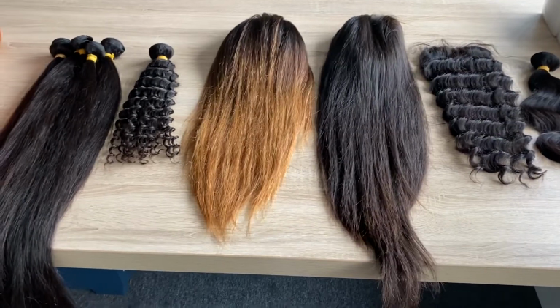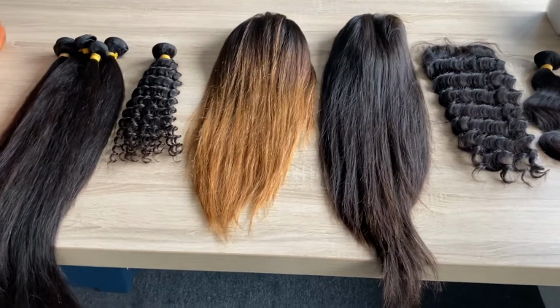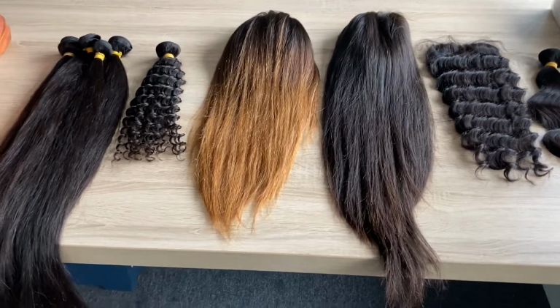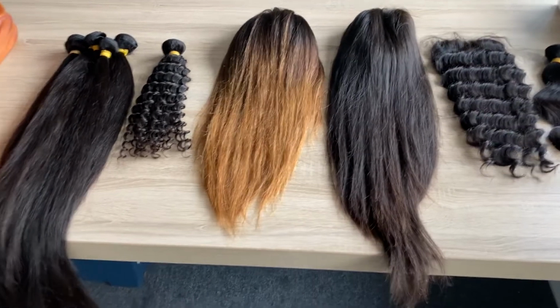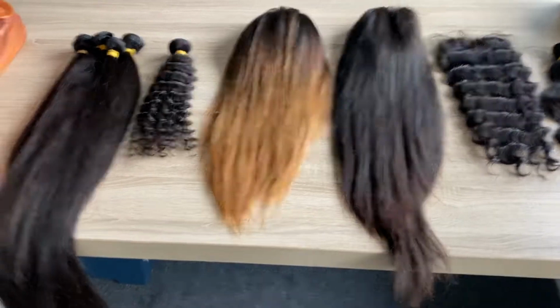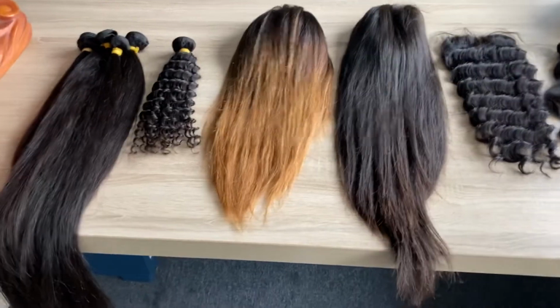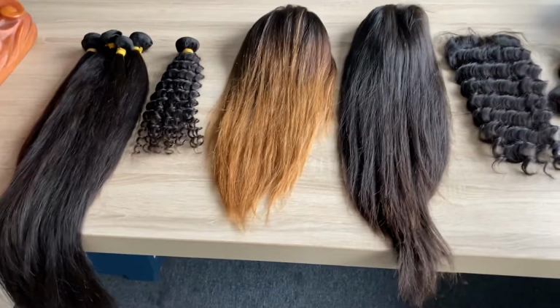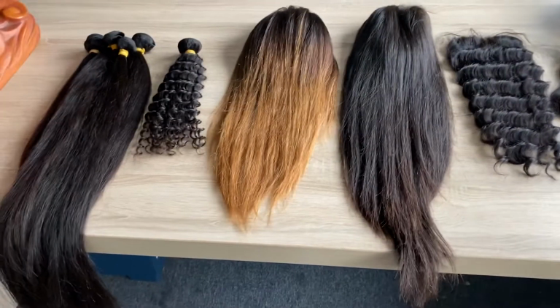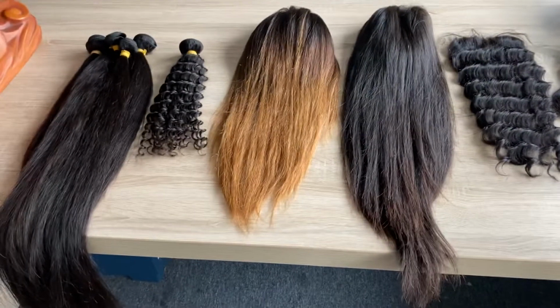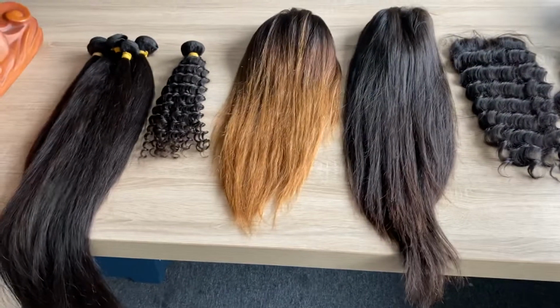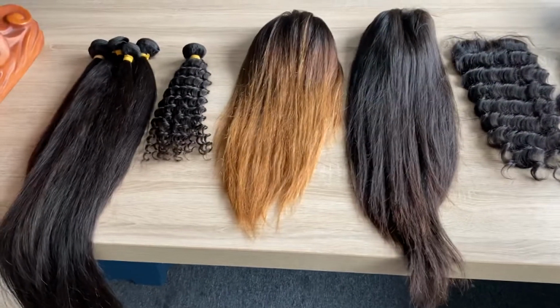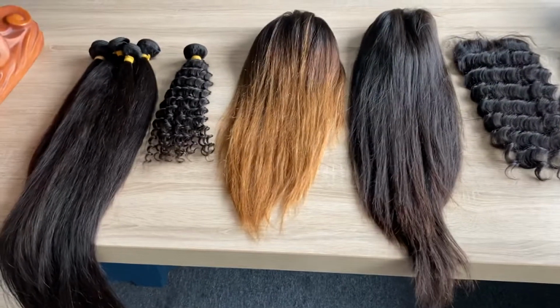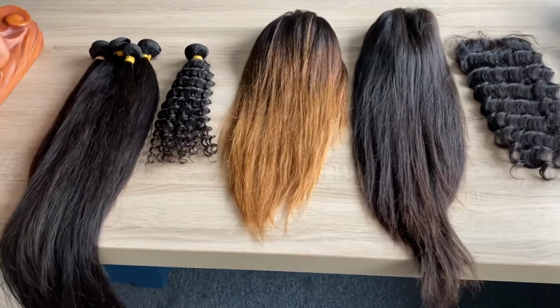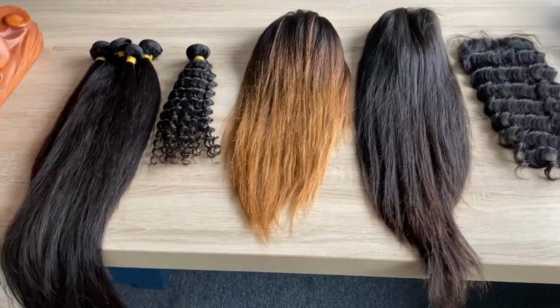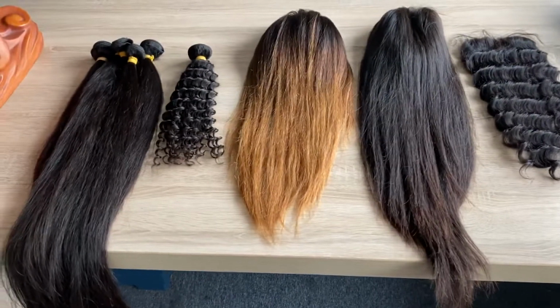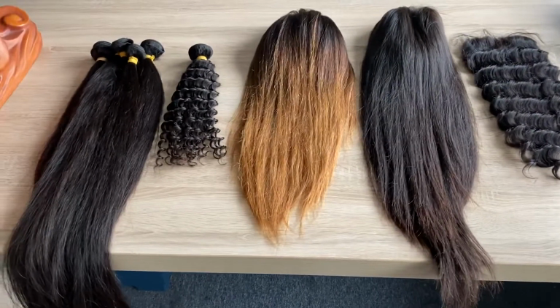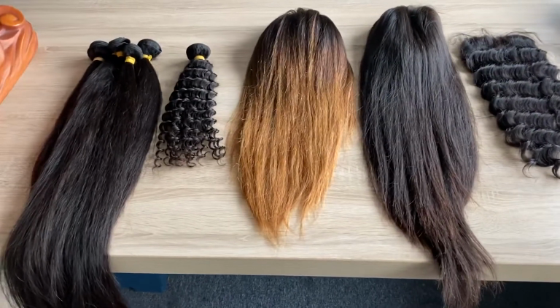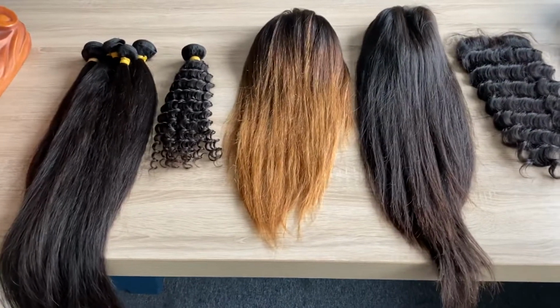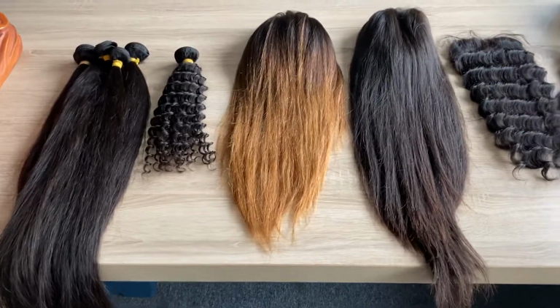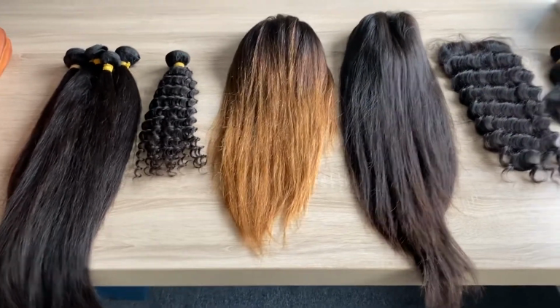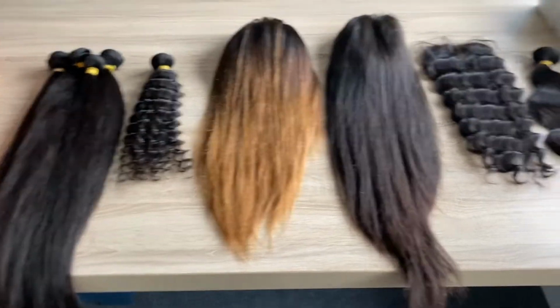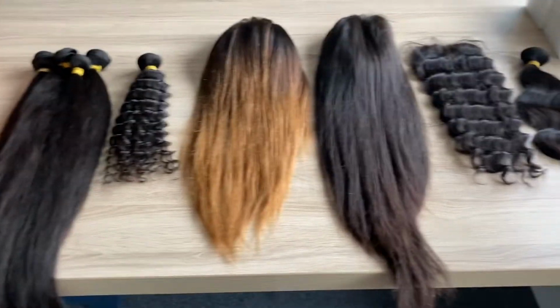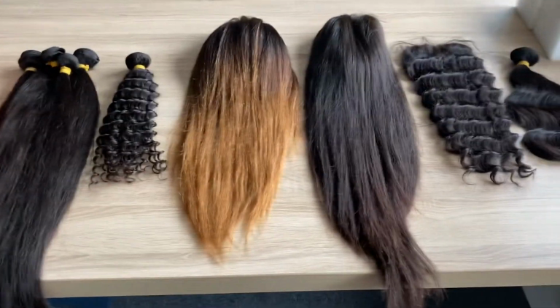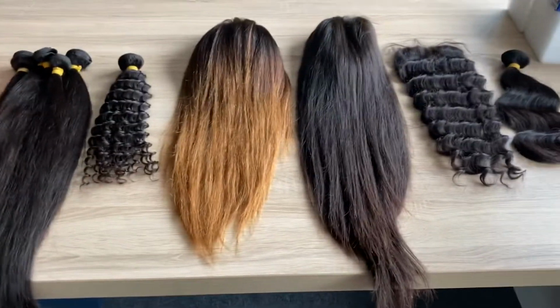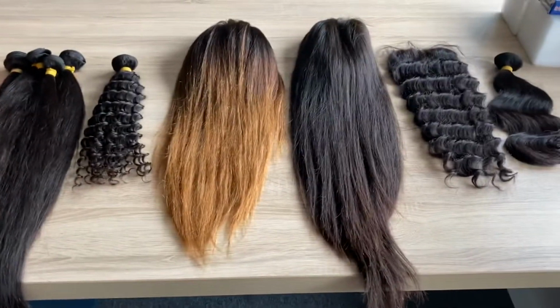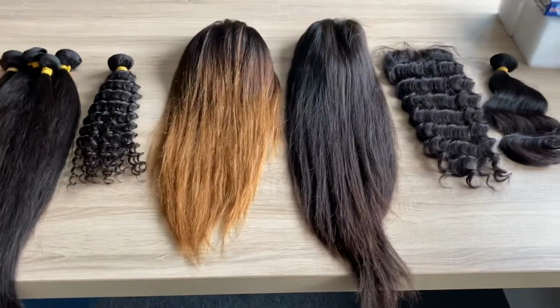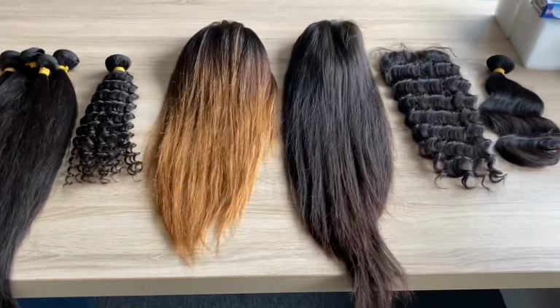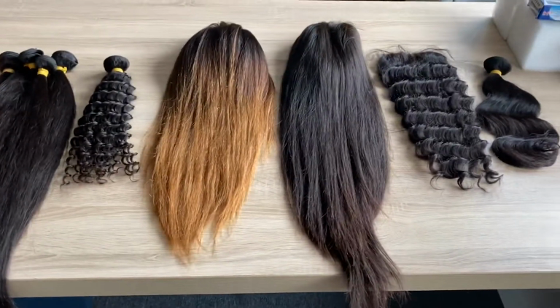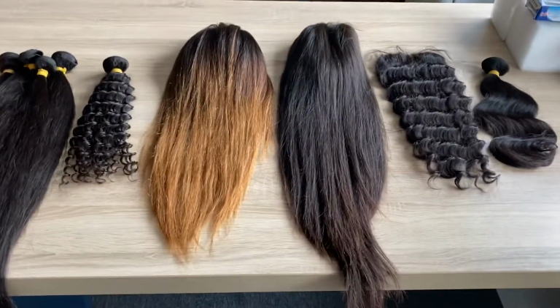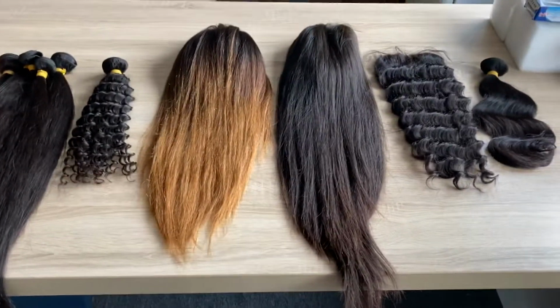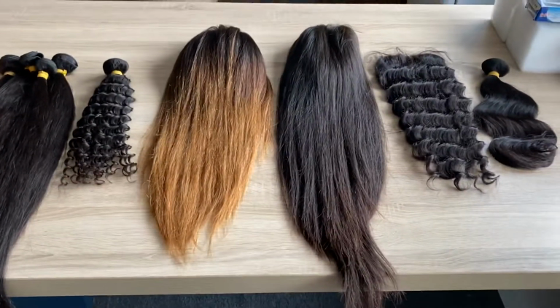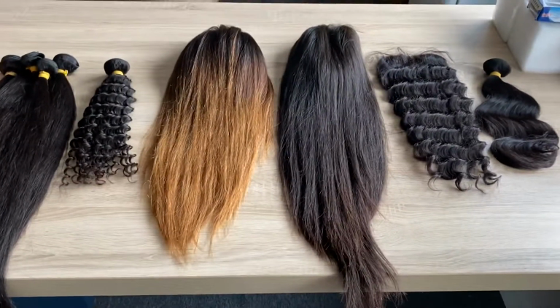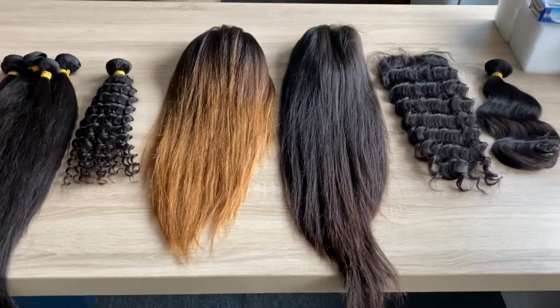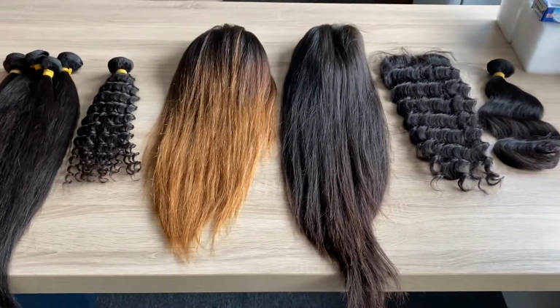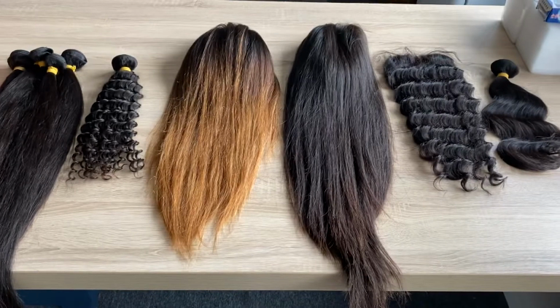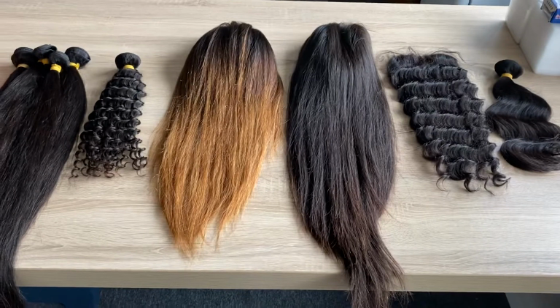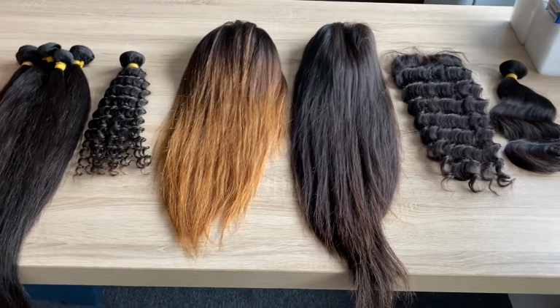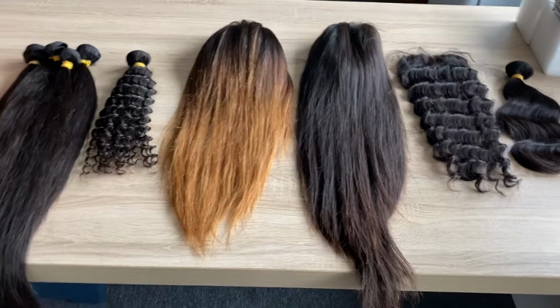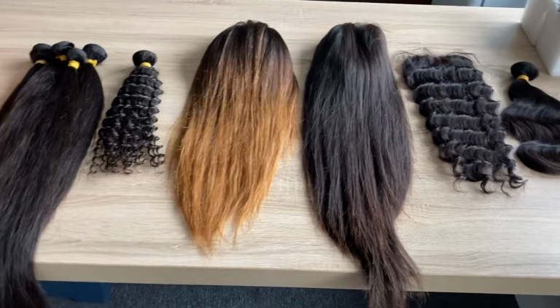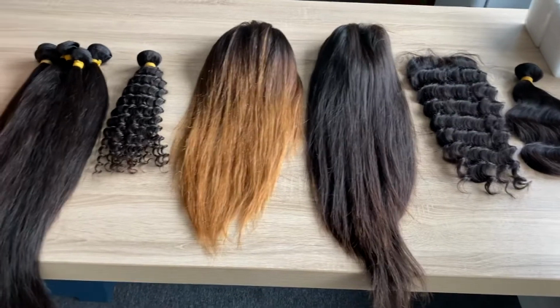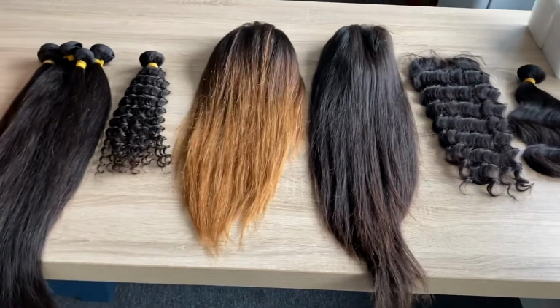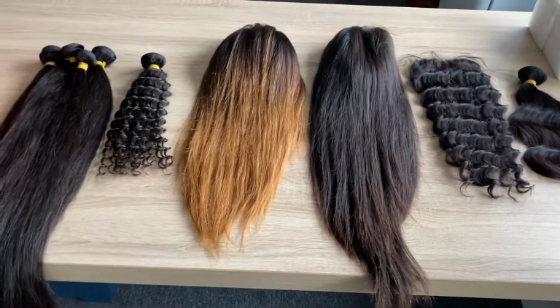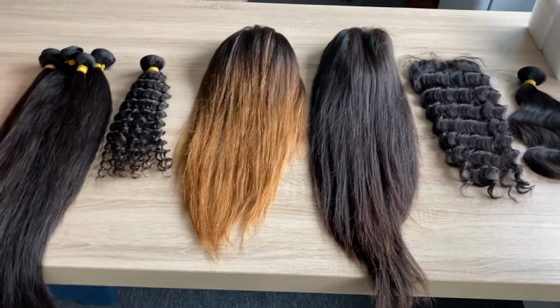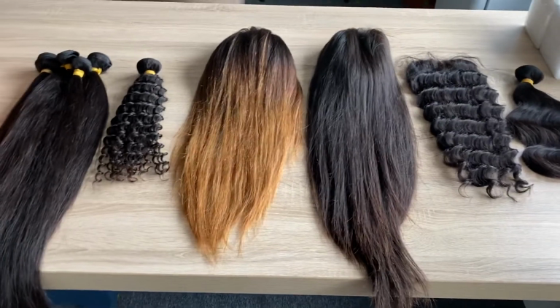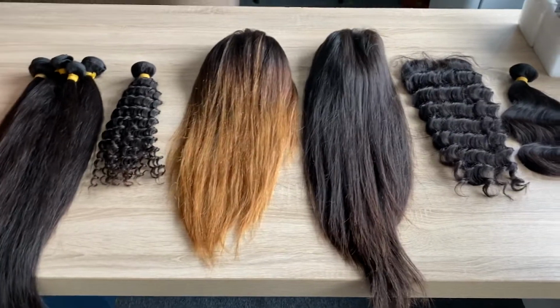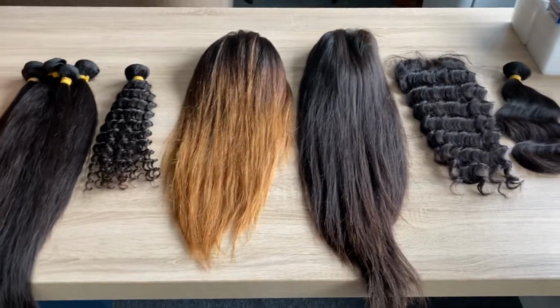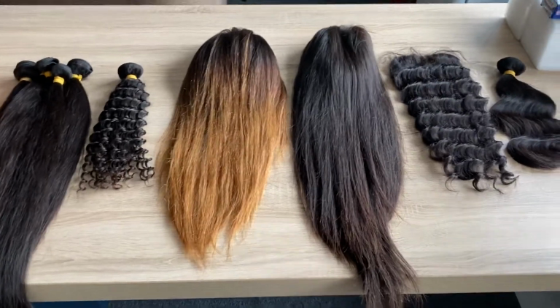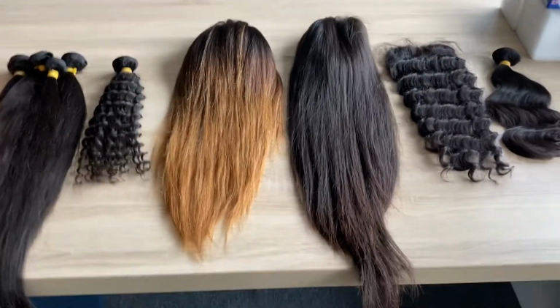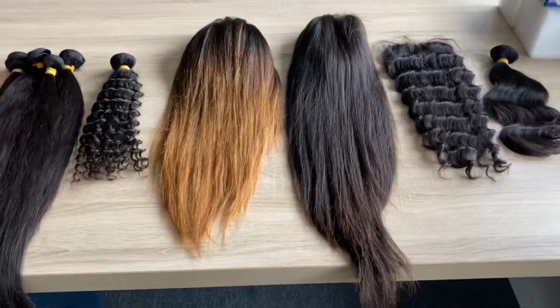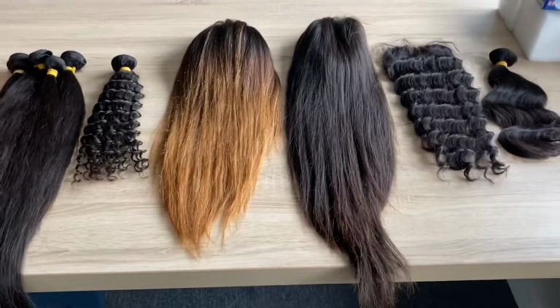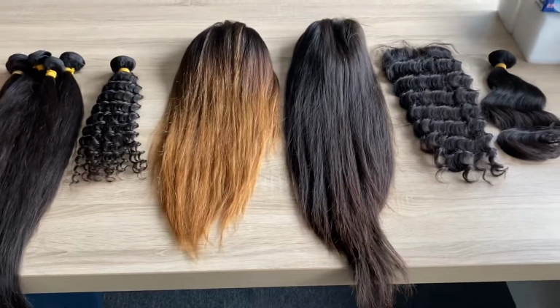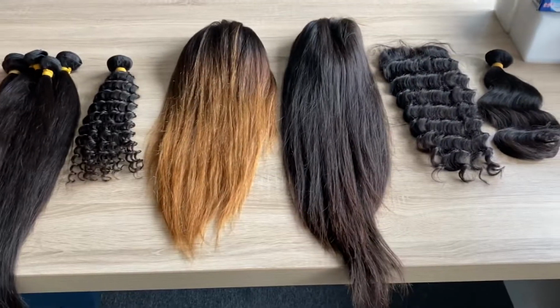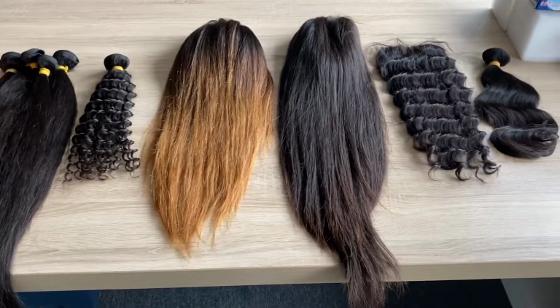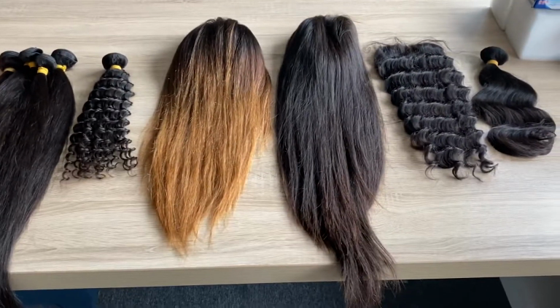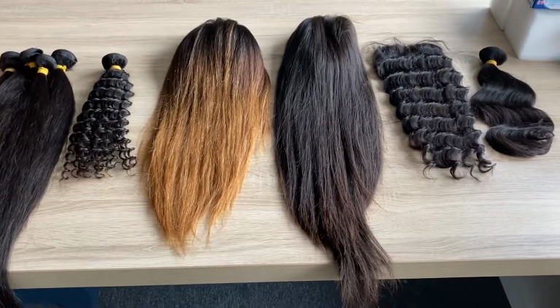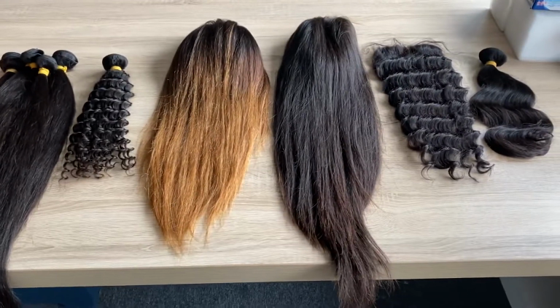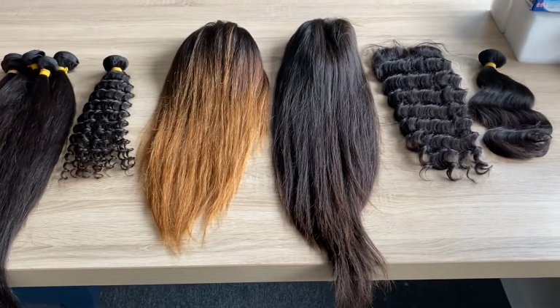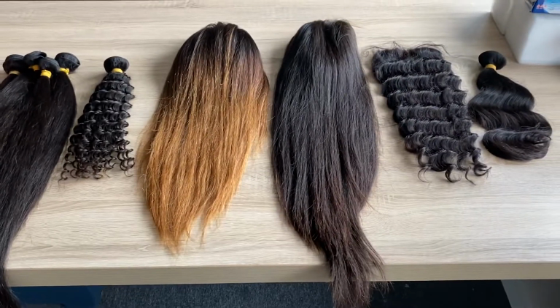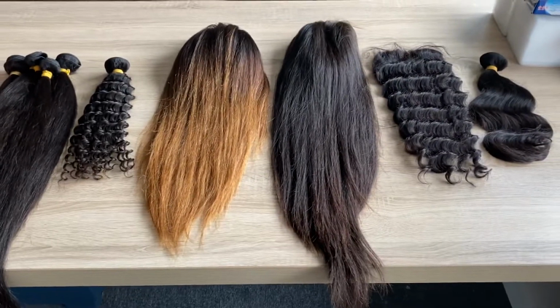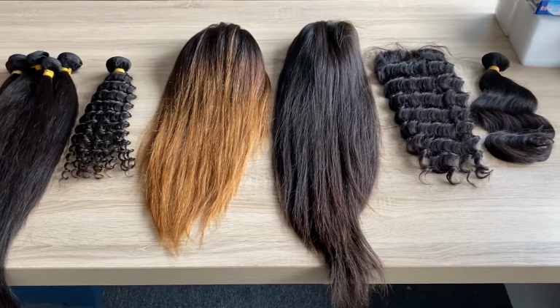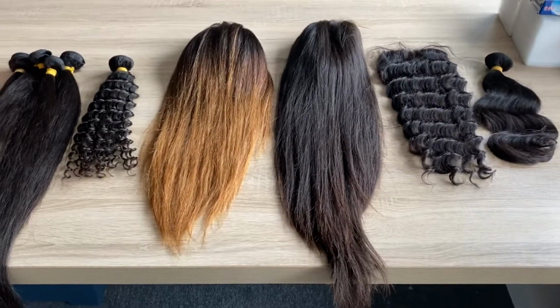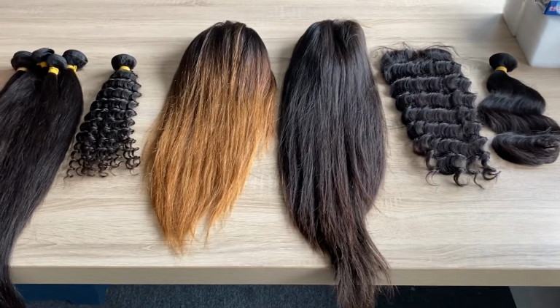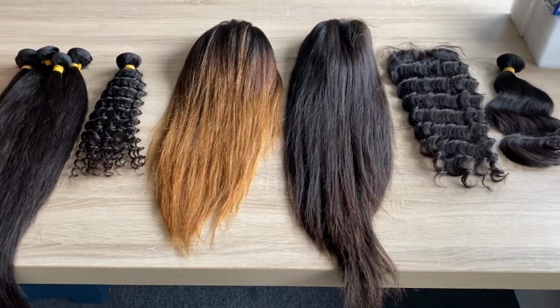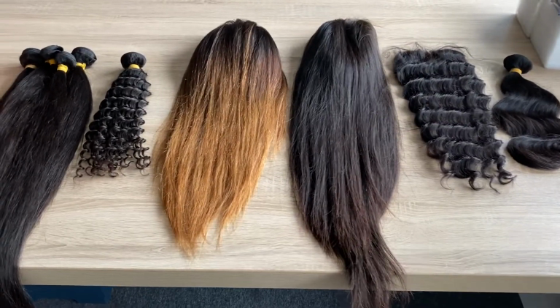Hello everyone! Today I will show you our top quality wig, required 9A gray.